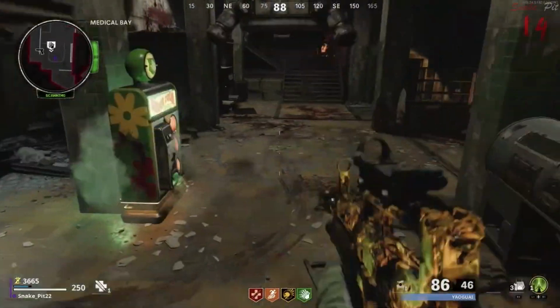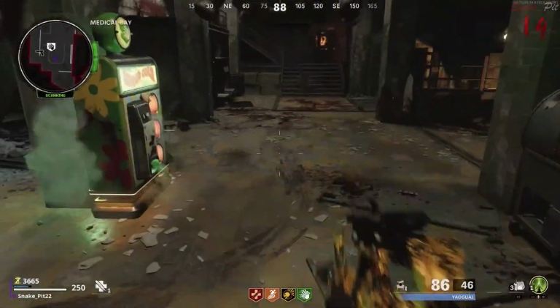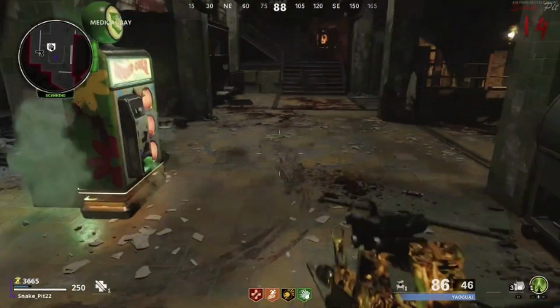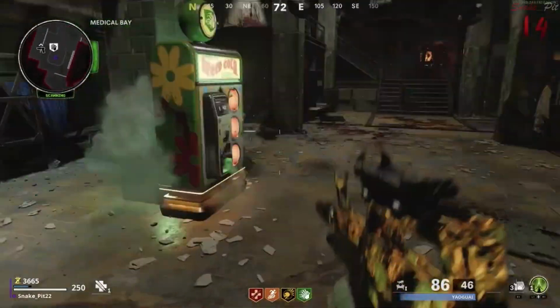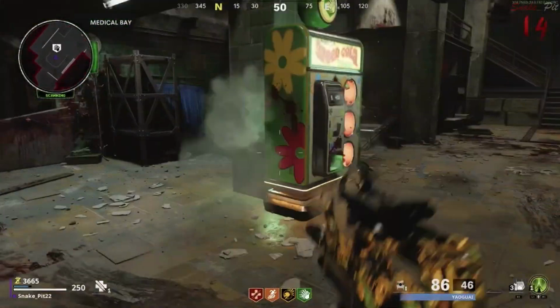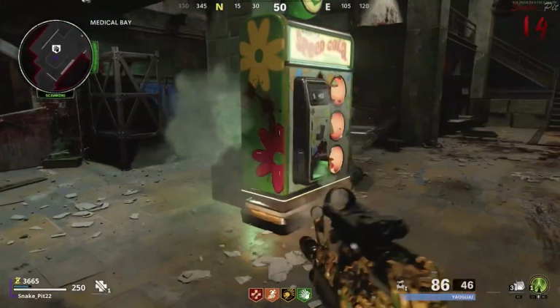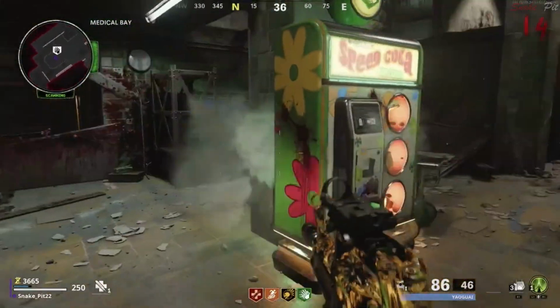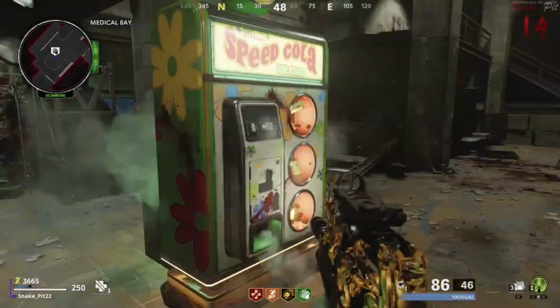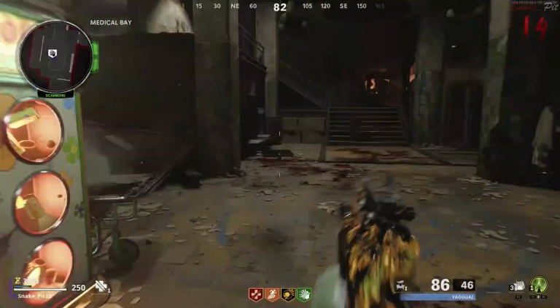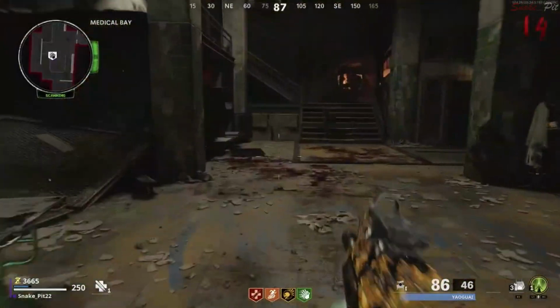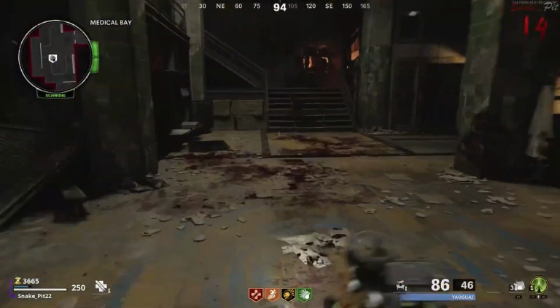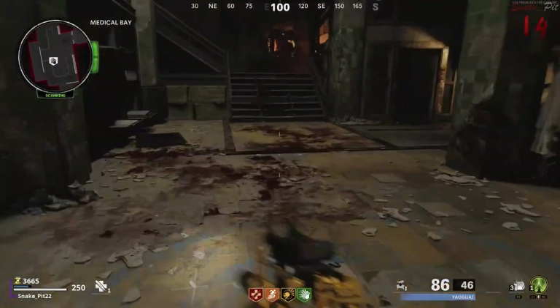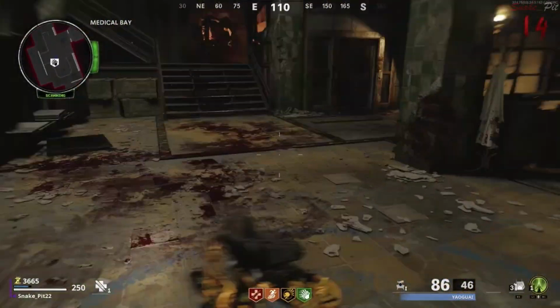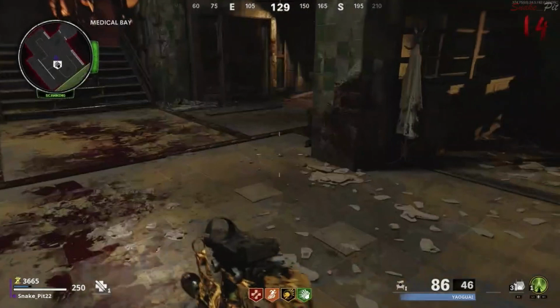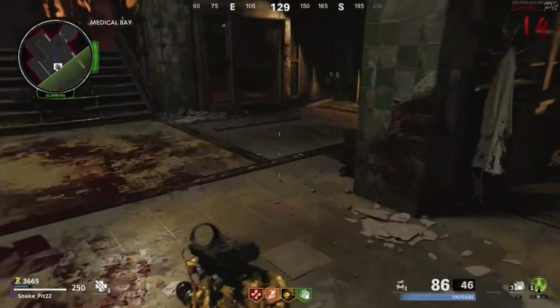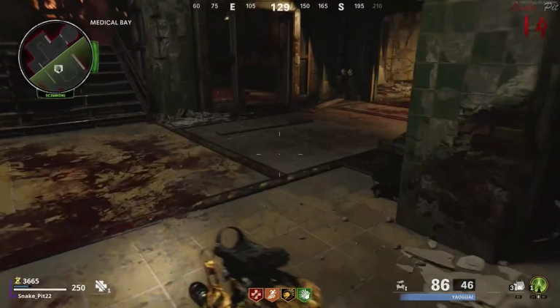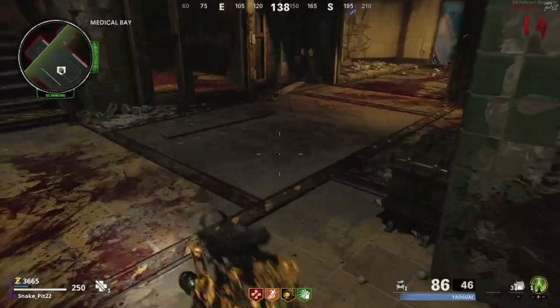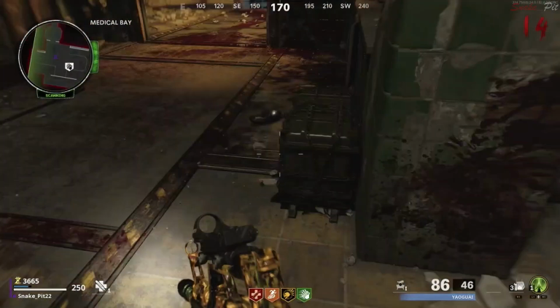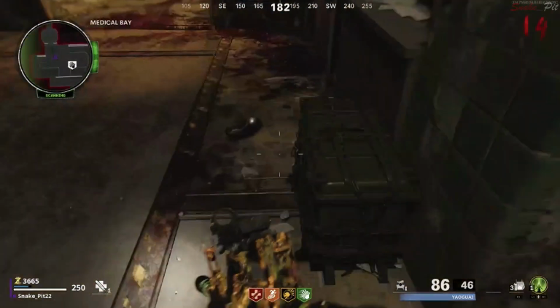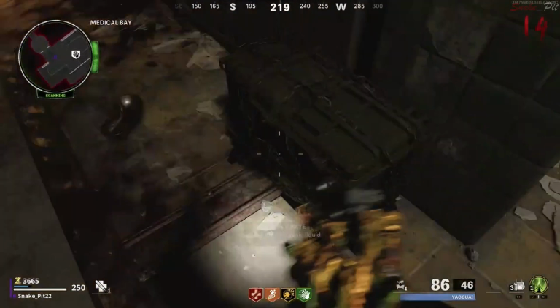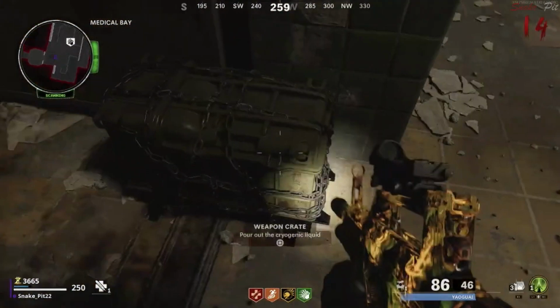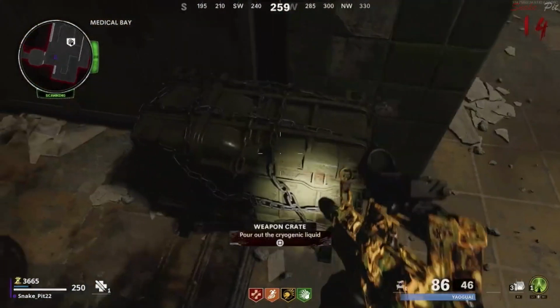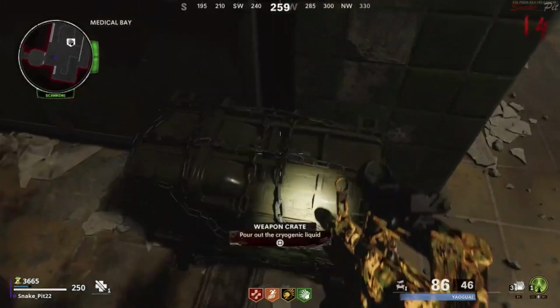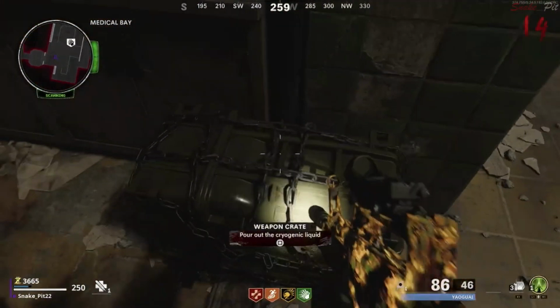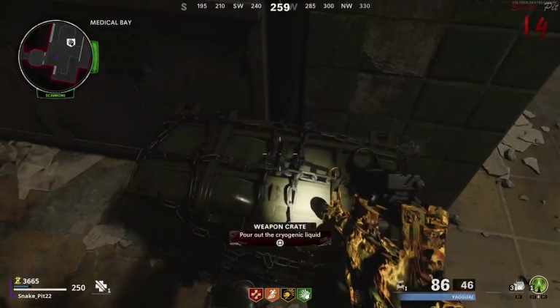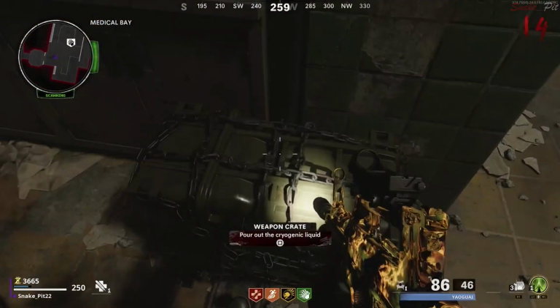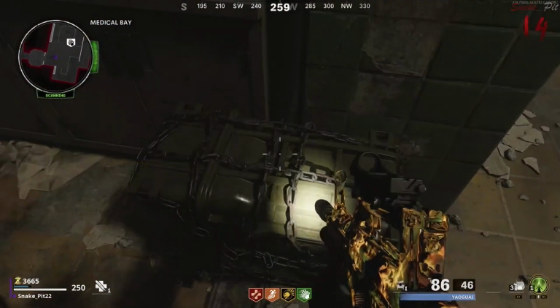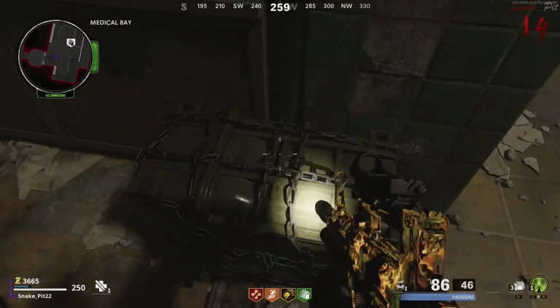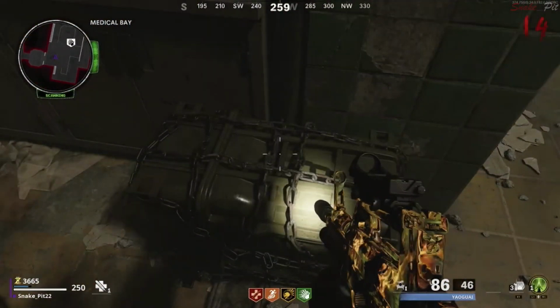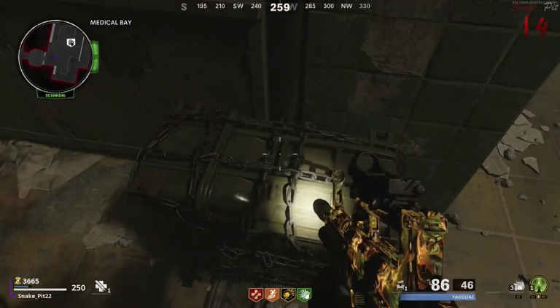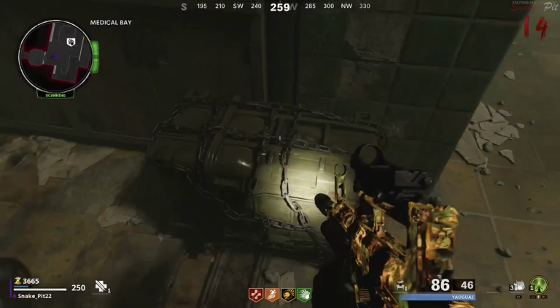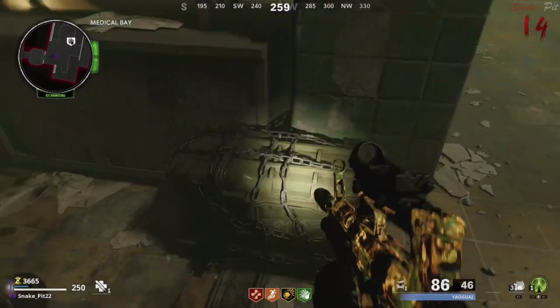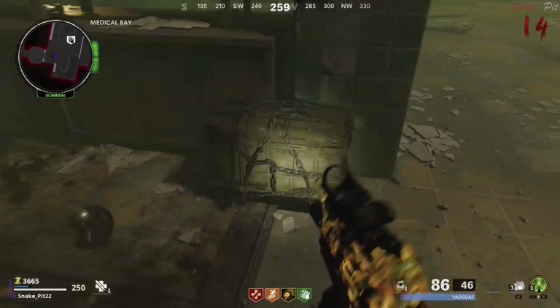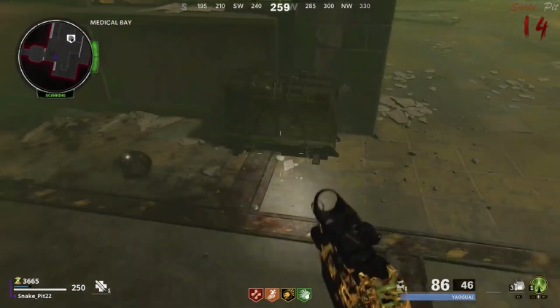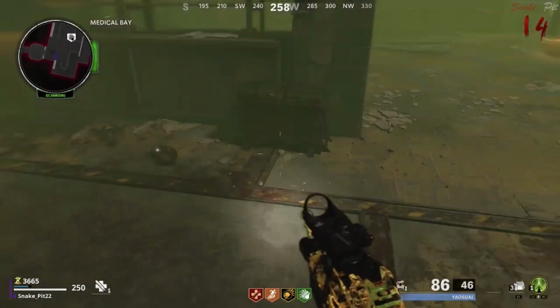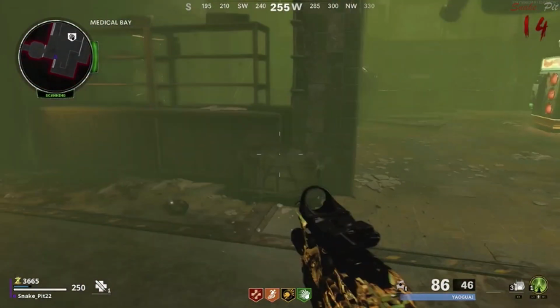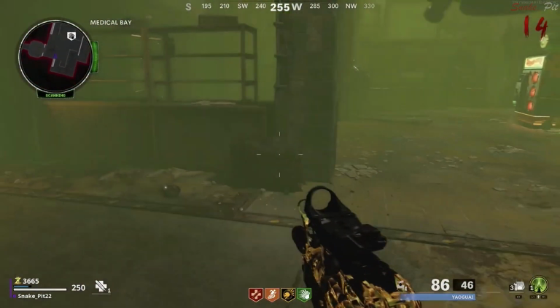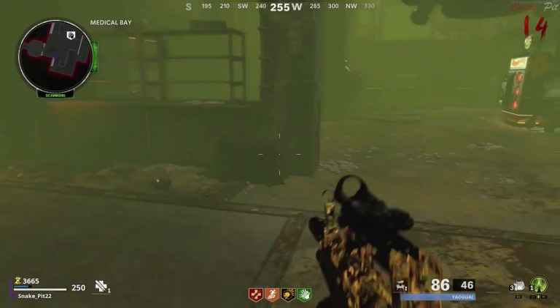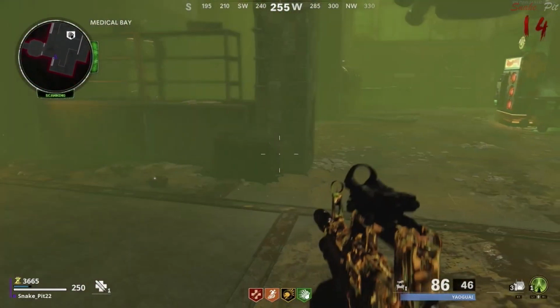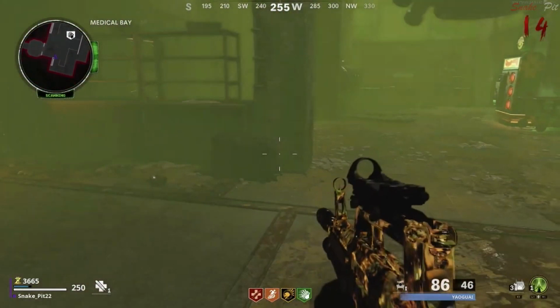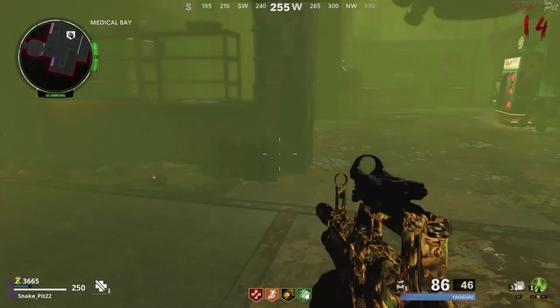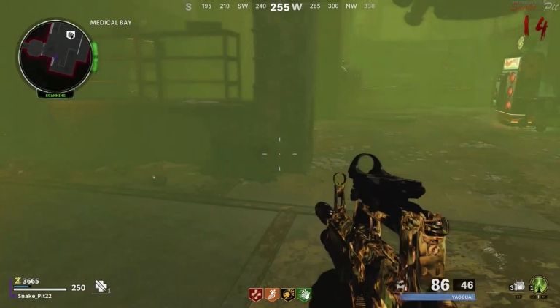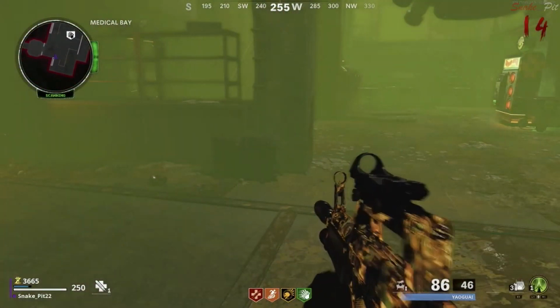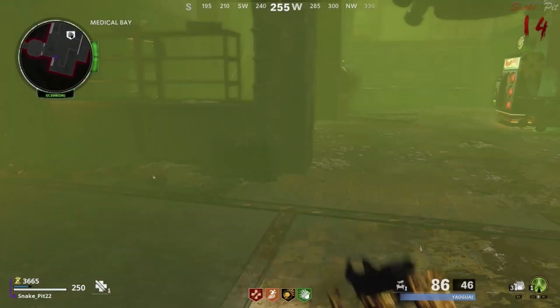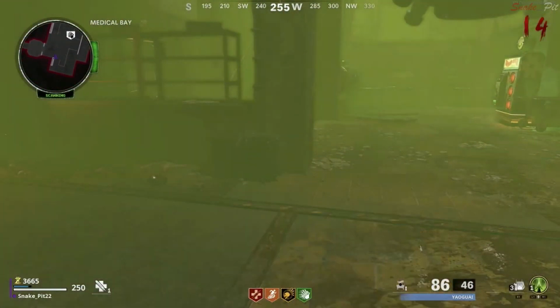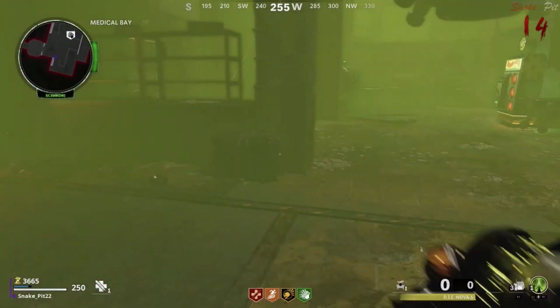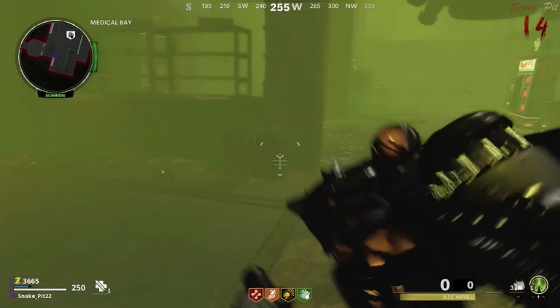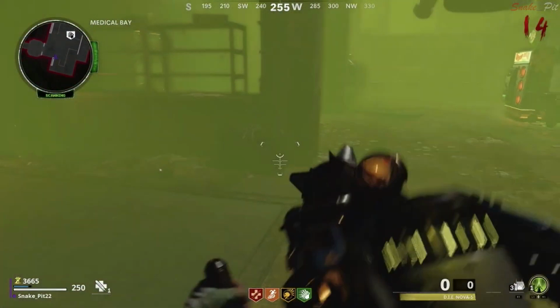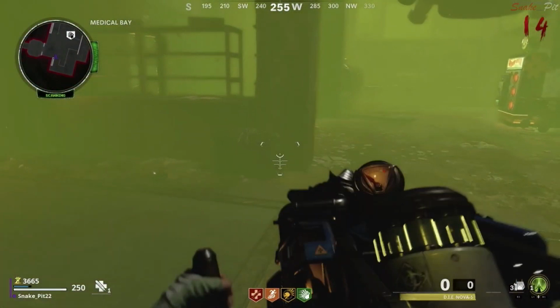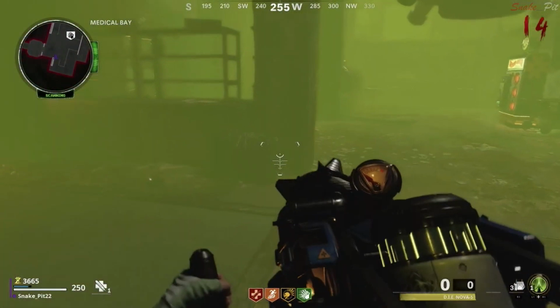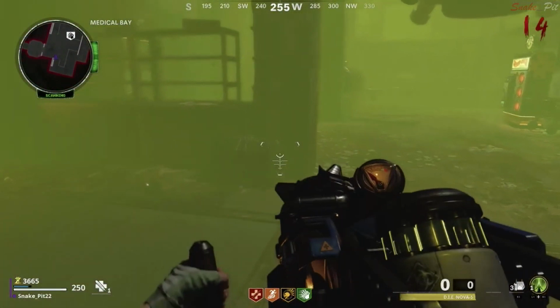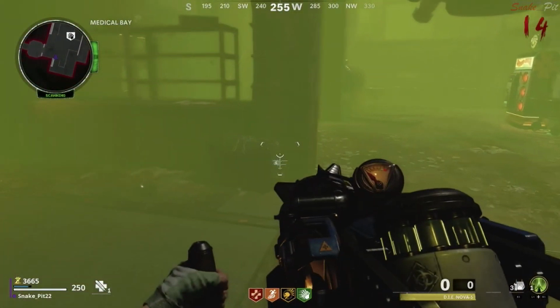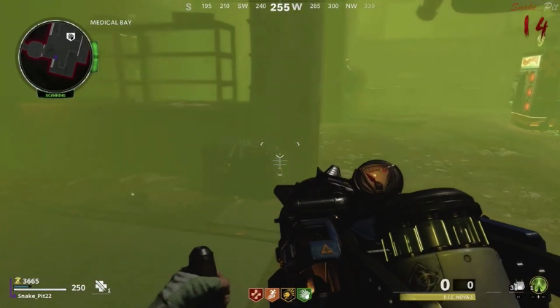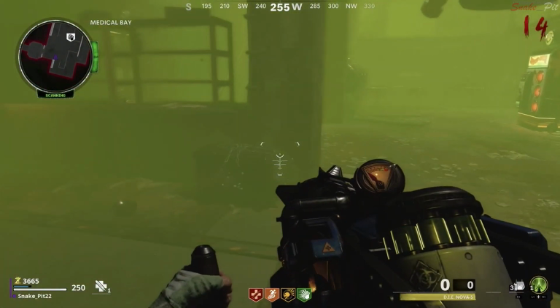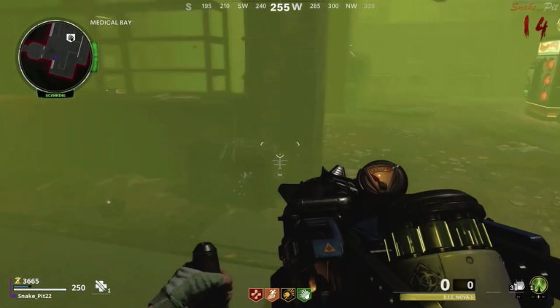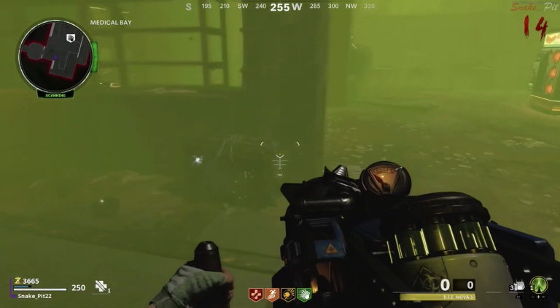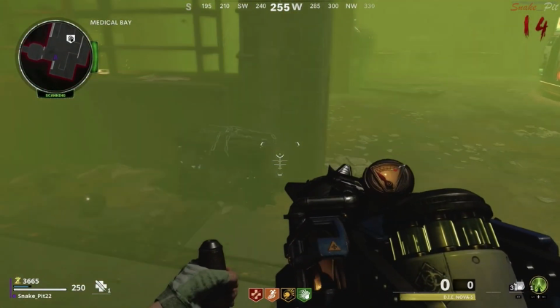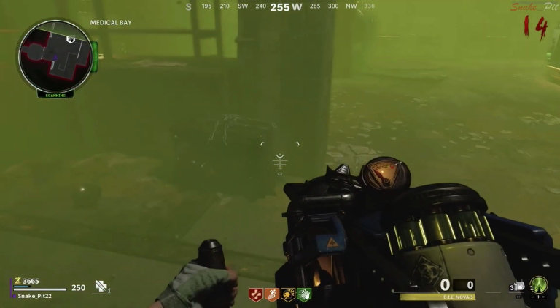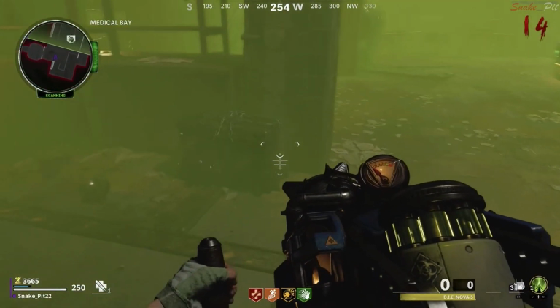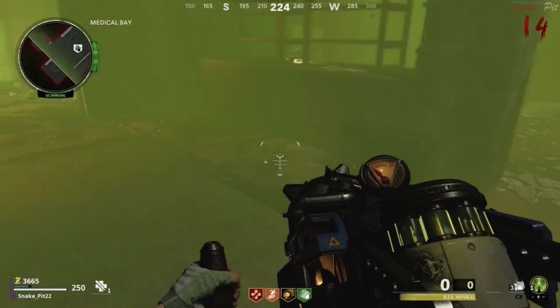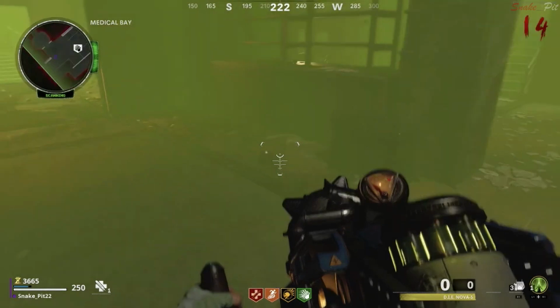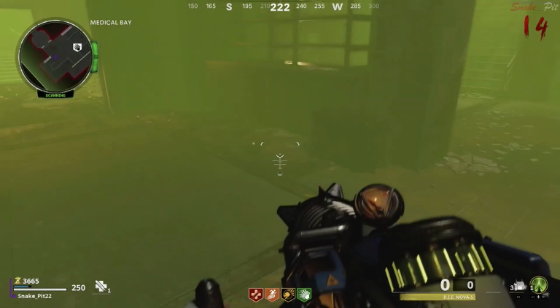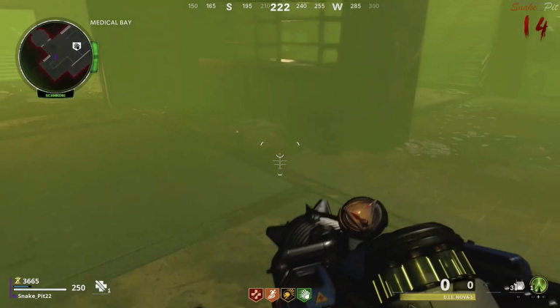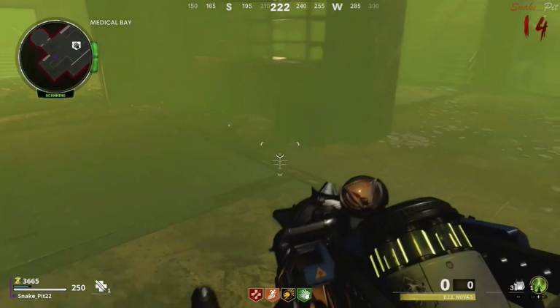Give it about a round or two and it'll fill up. Head back to where Speed Reload is — you'll find the box here. Place the fluid, it'll break open, and the D.I.E. Cryo Emitter is yours.